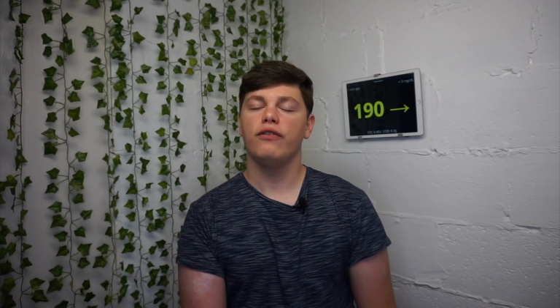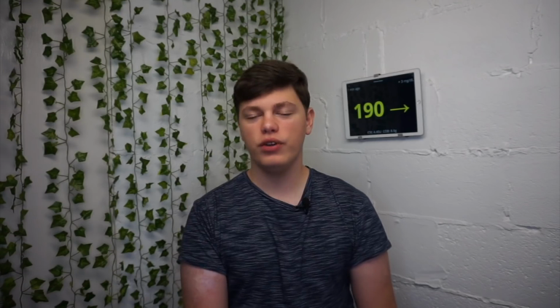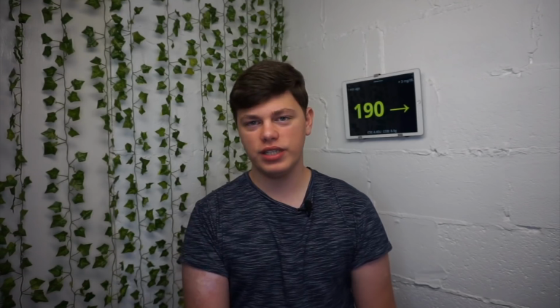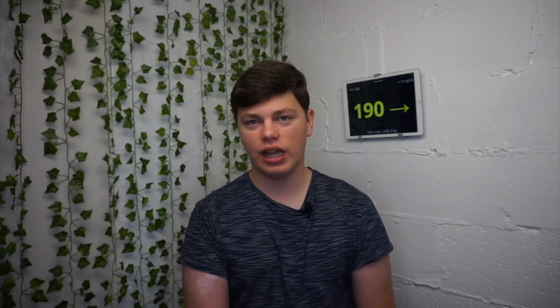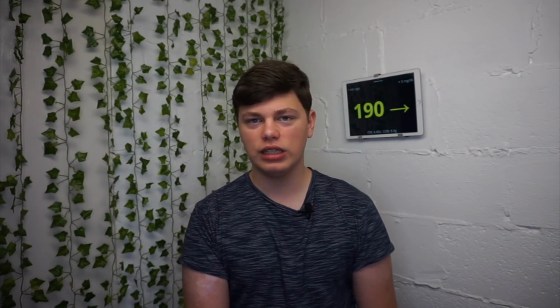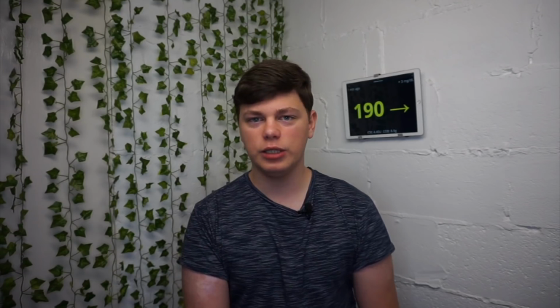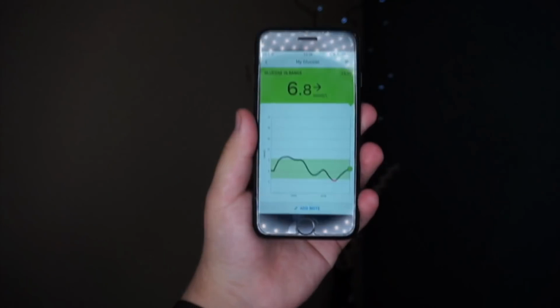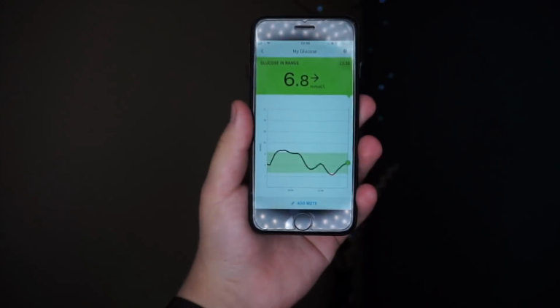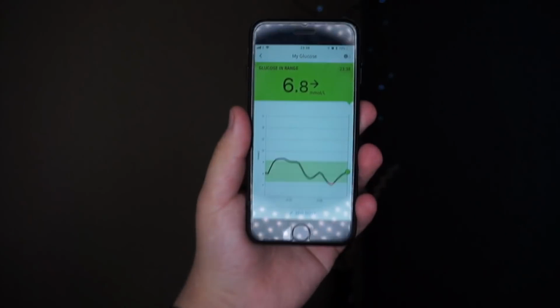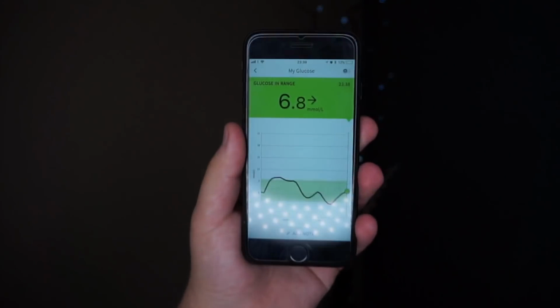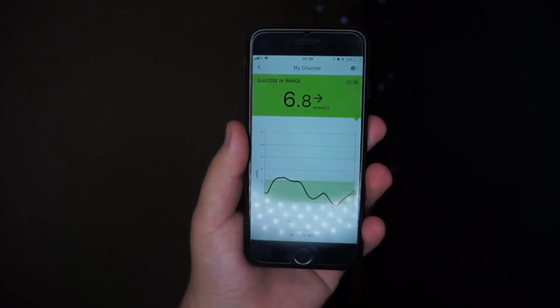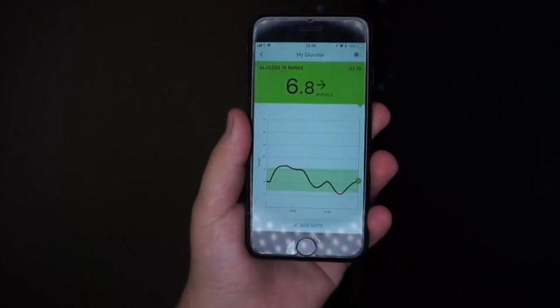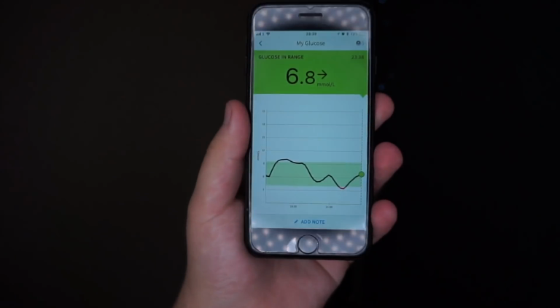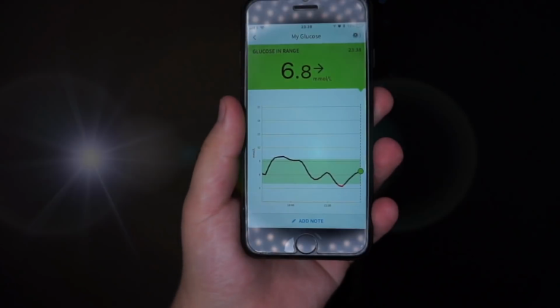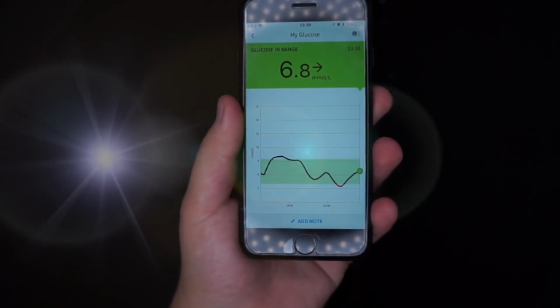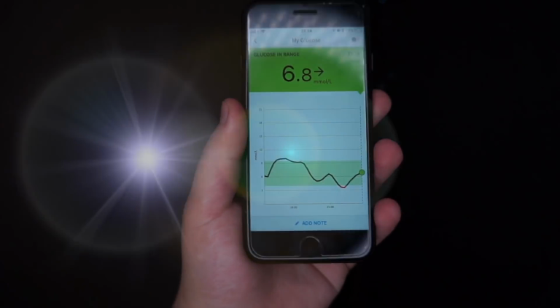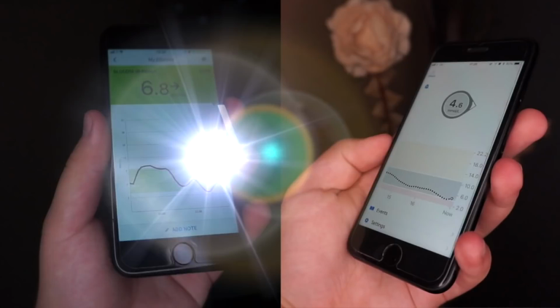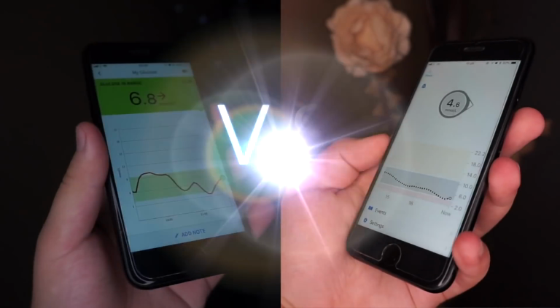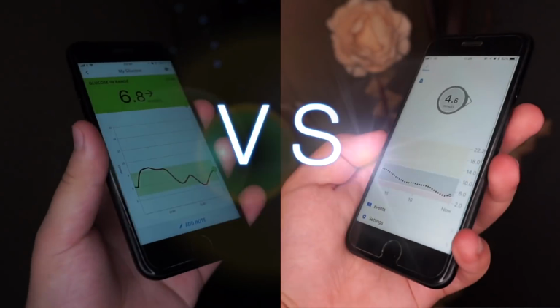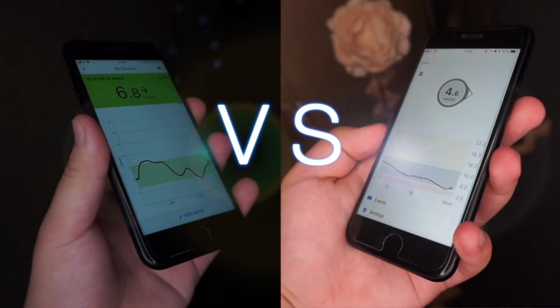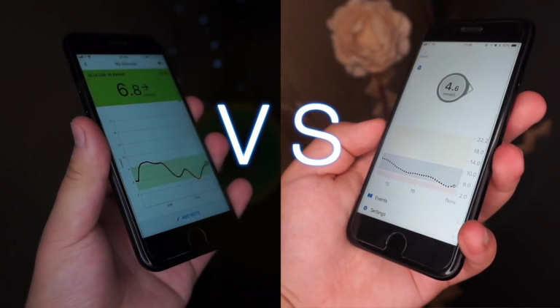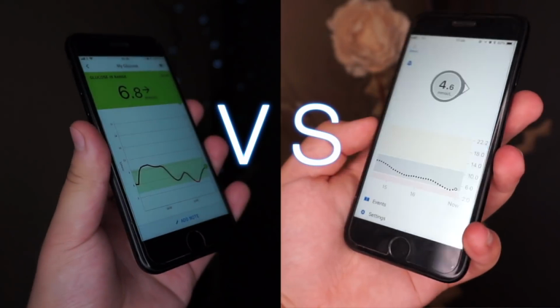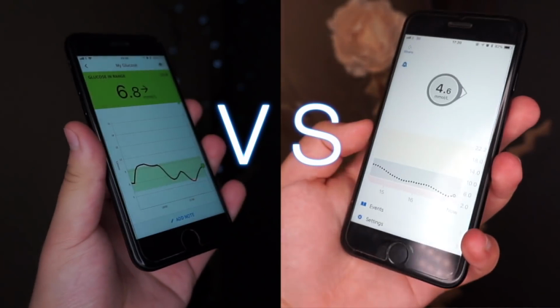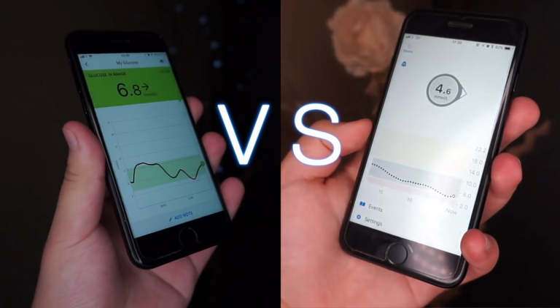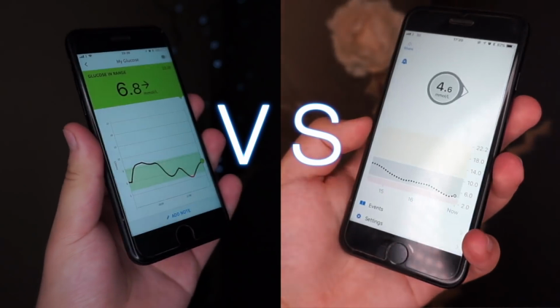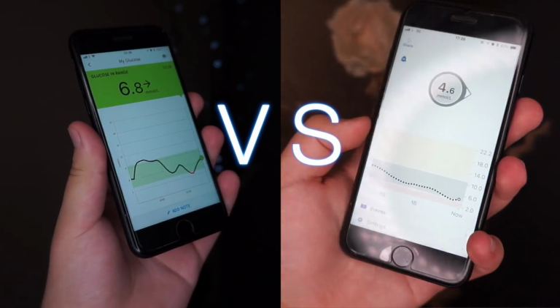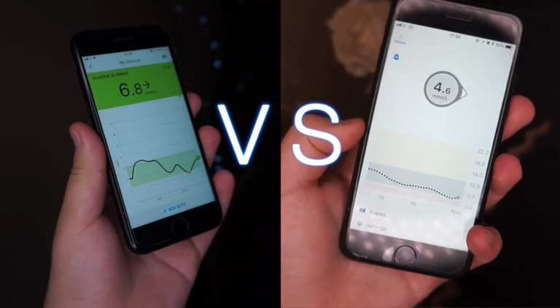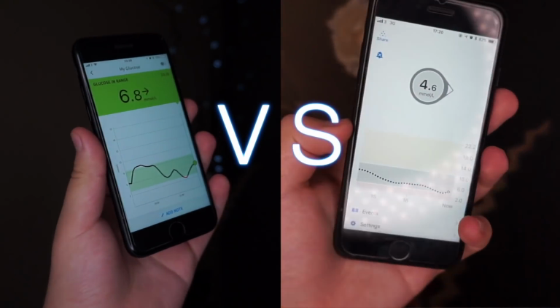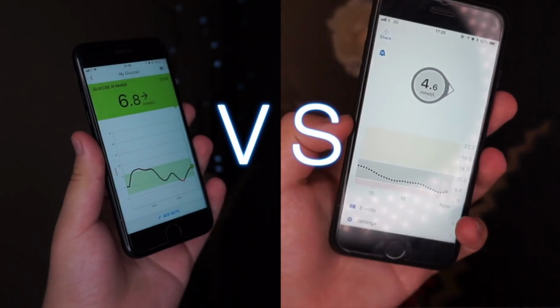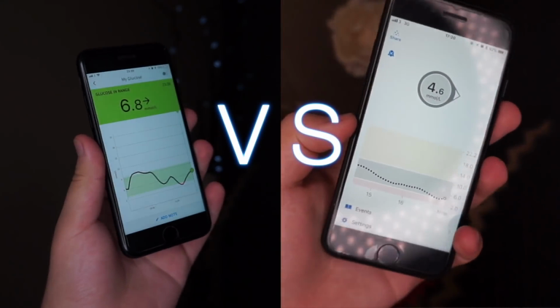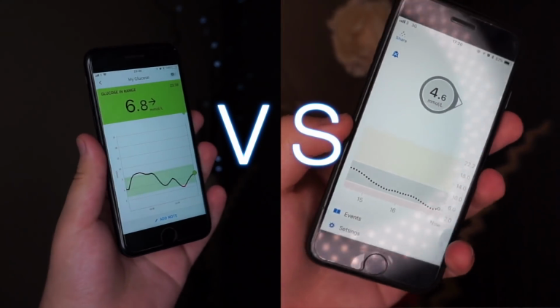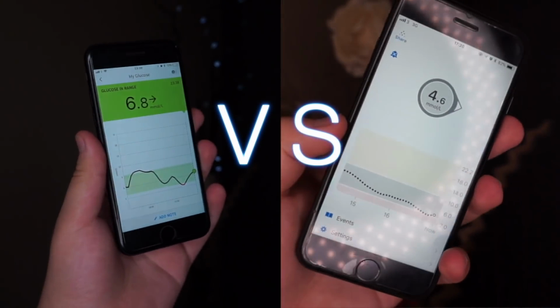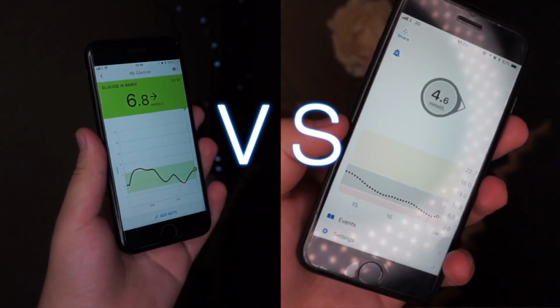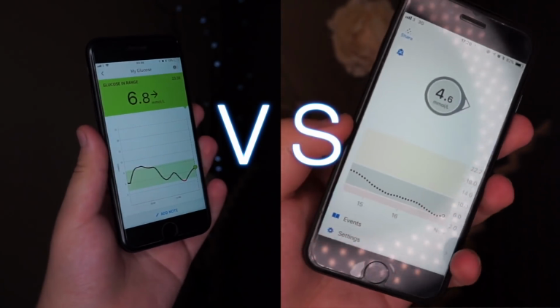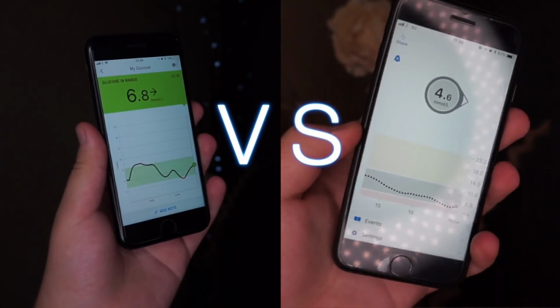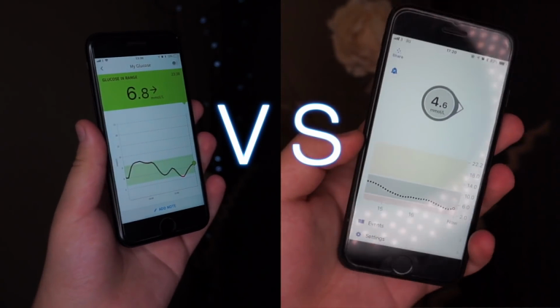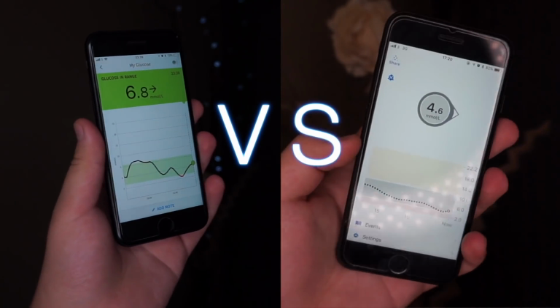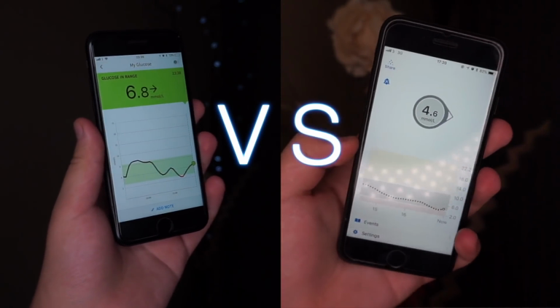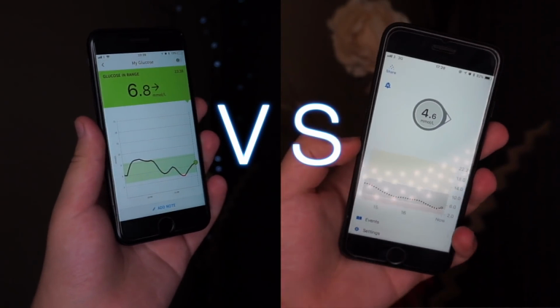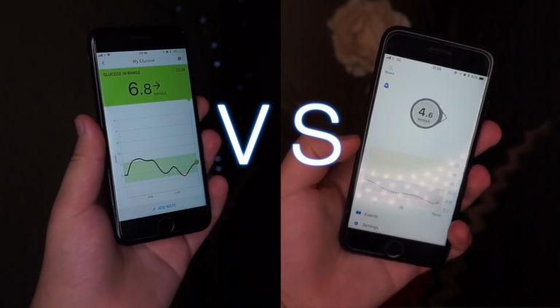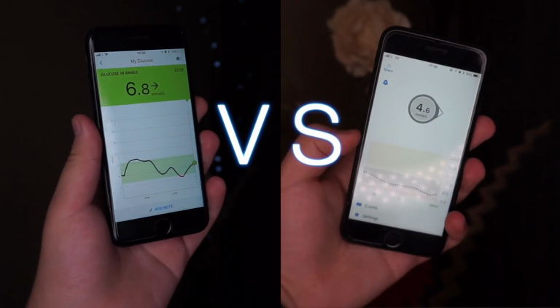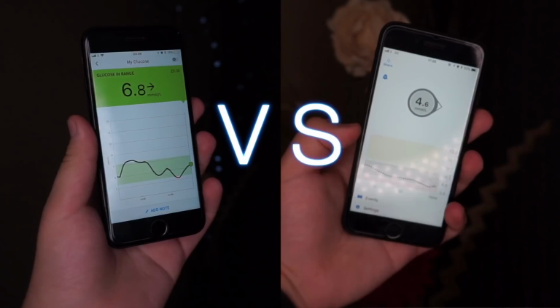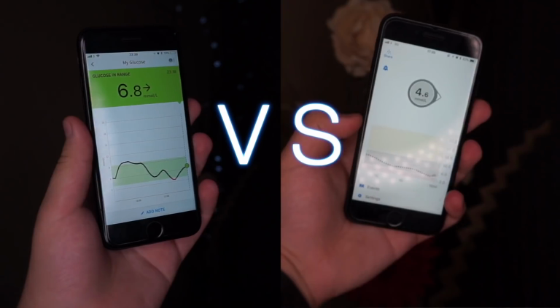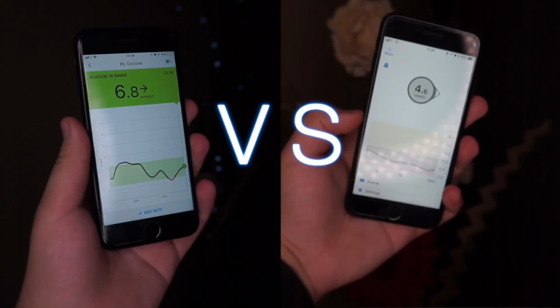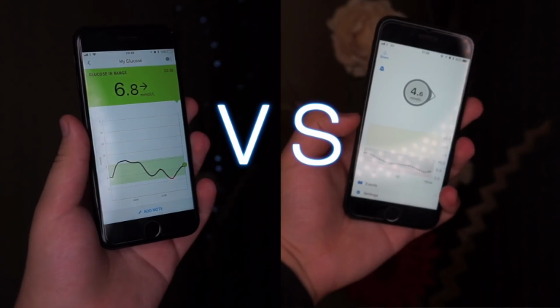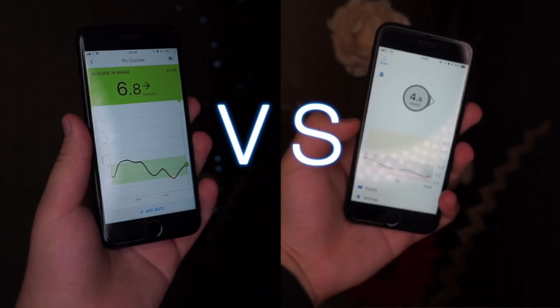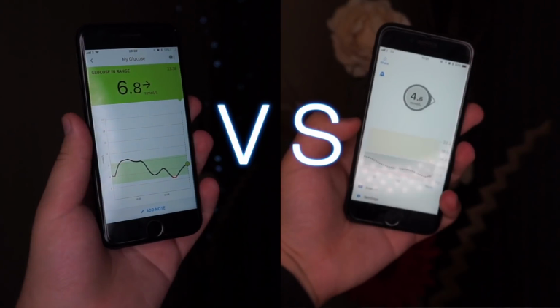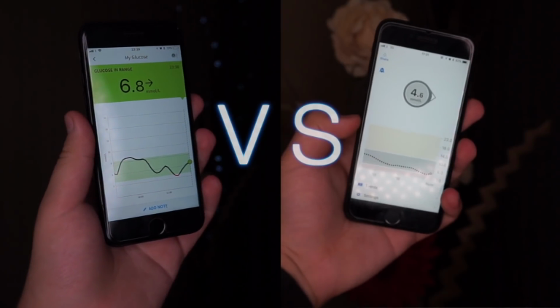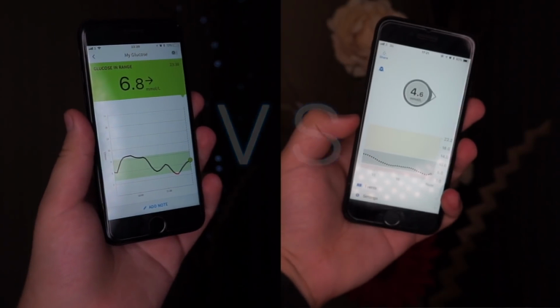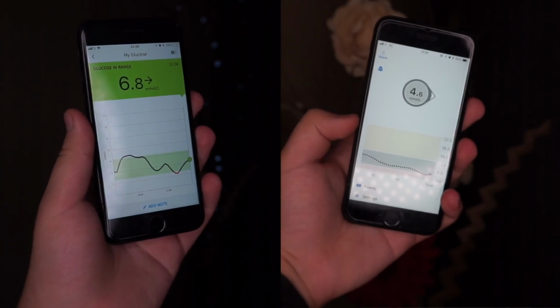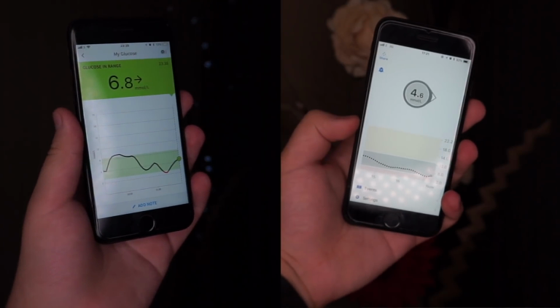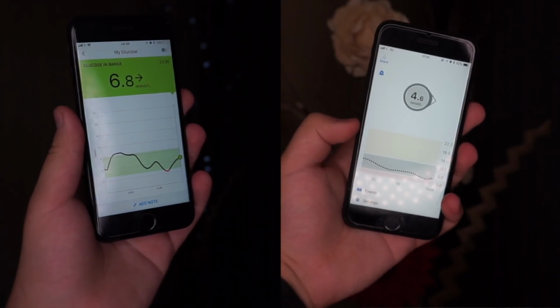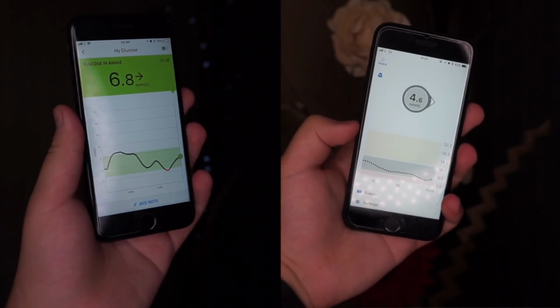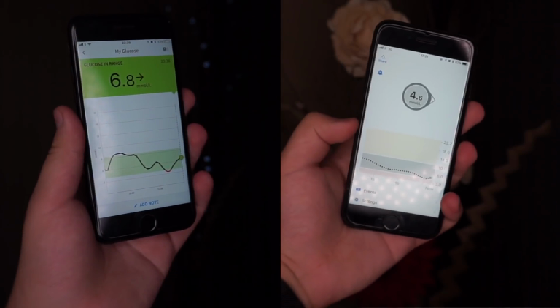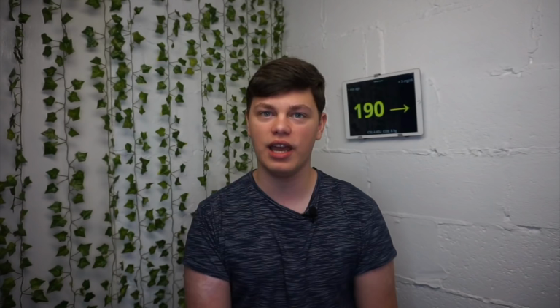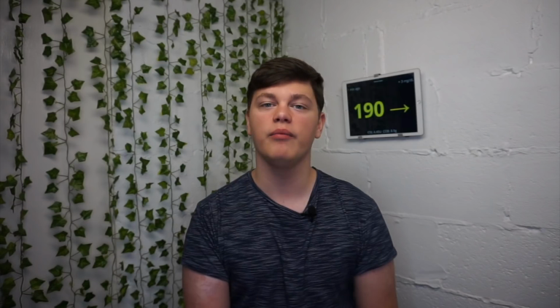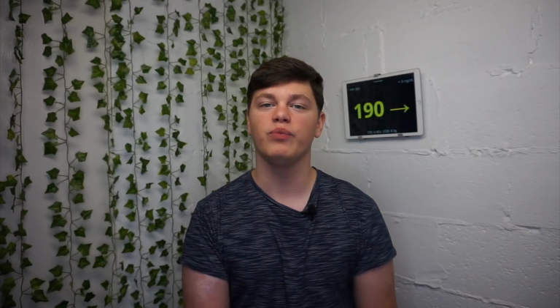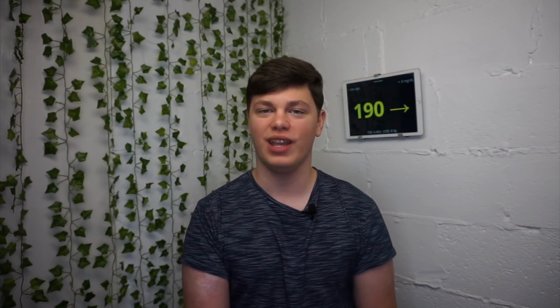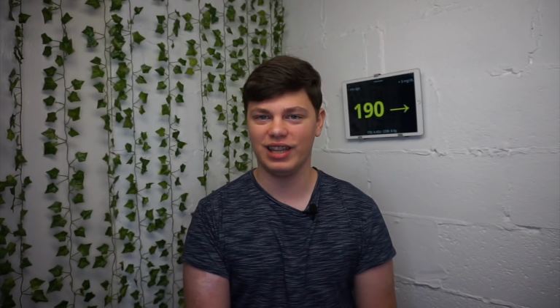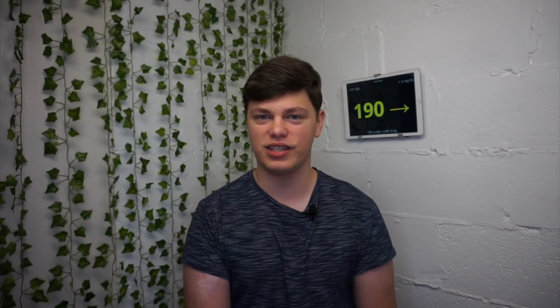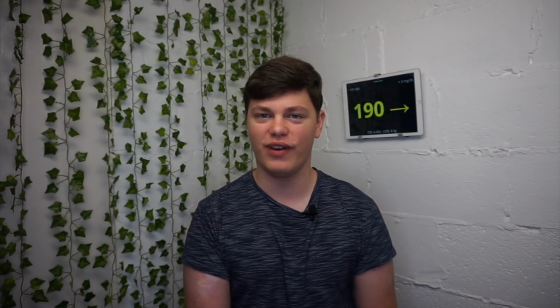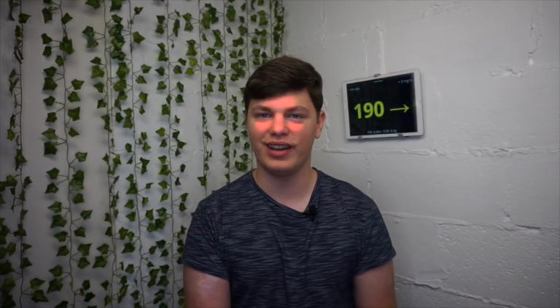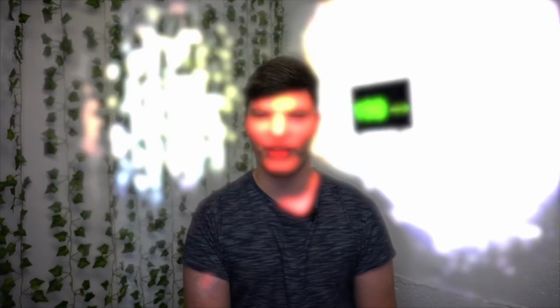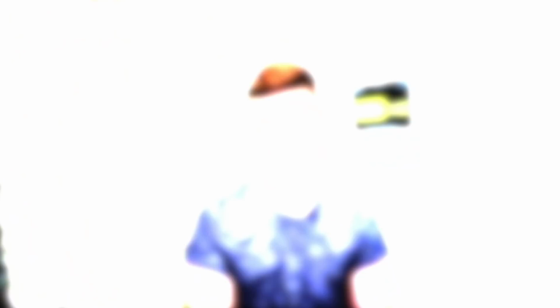Freestyle Libre versus the Dexcom G6. Two calibration-free CGMs. Which one is better? Let's find out.